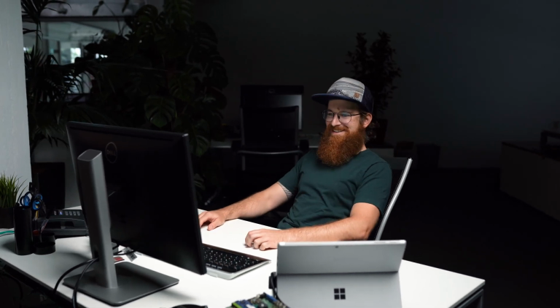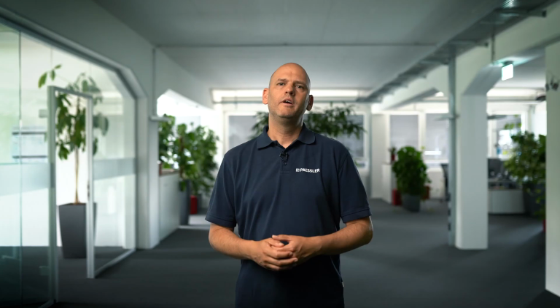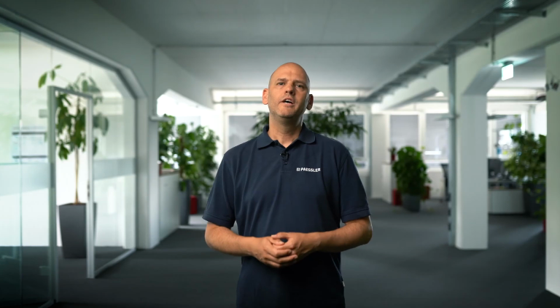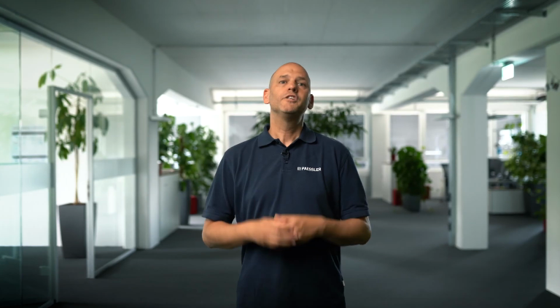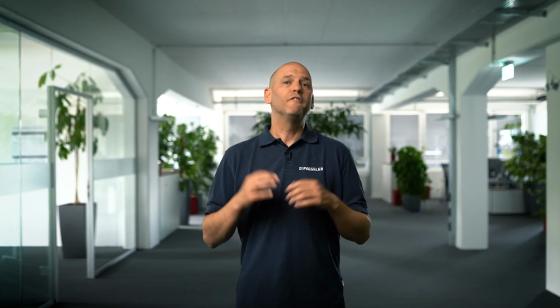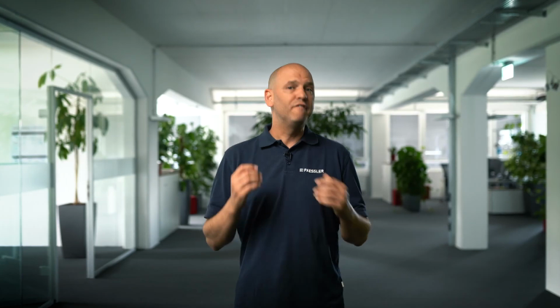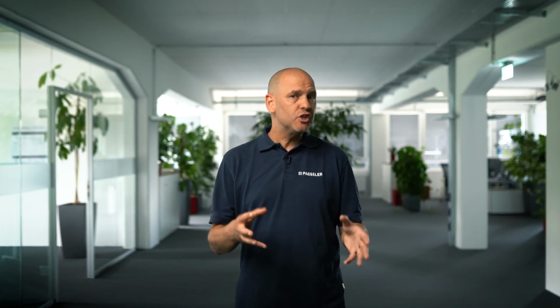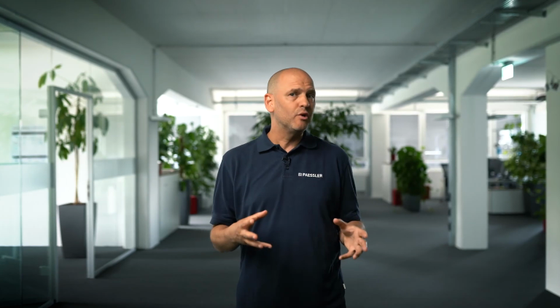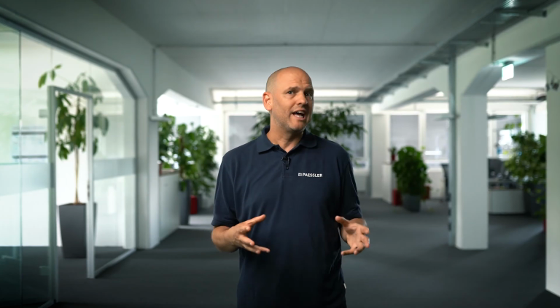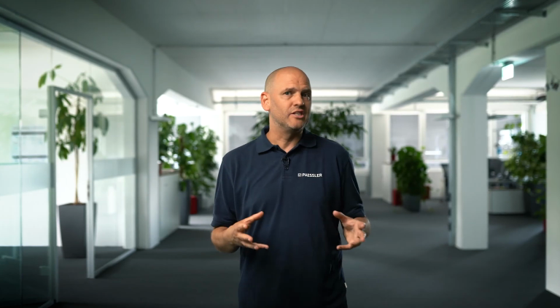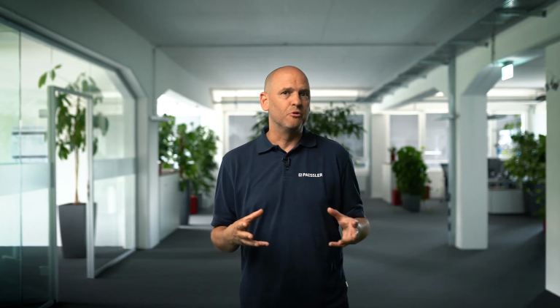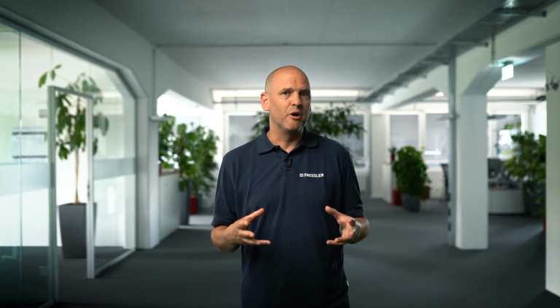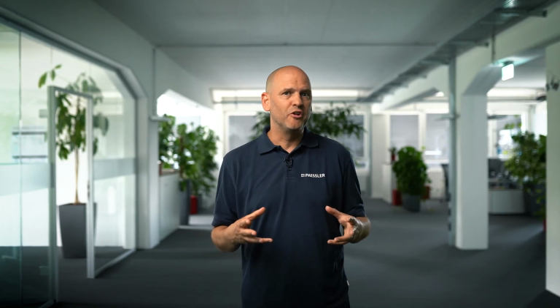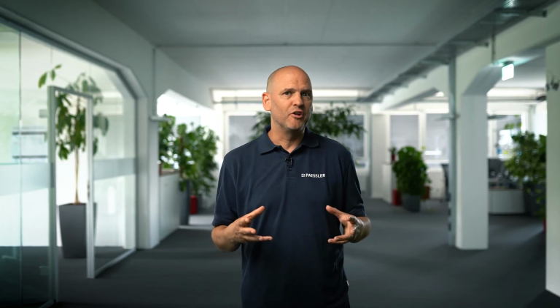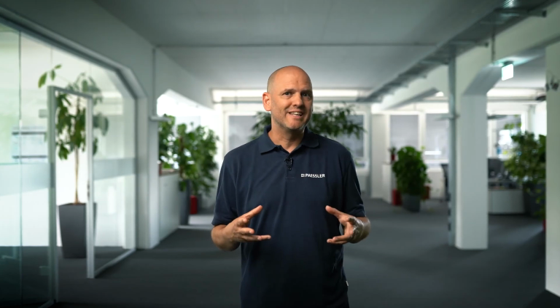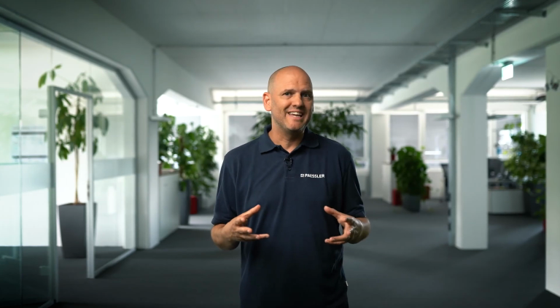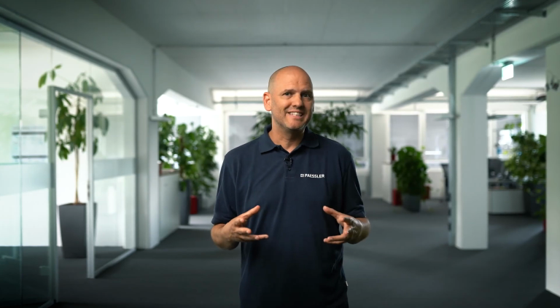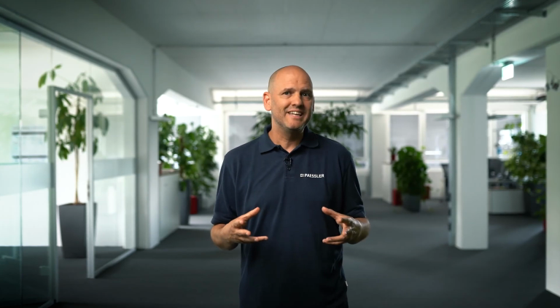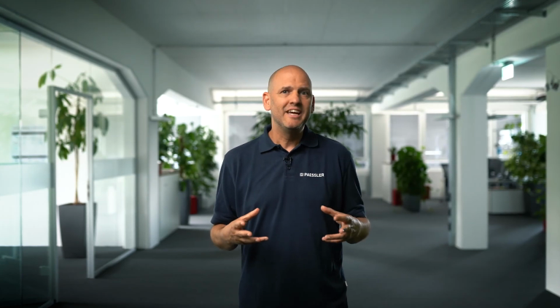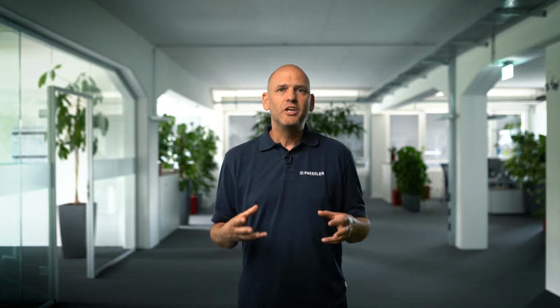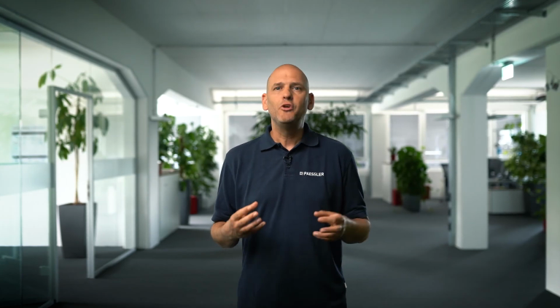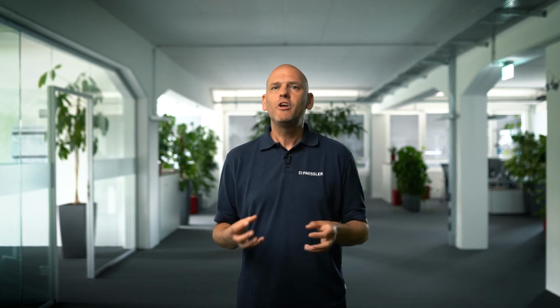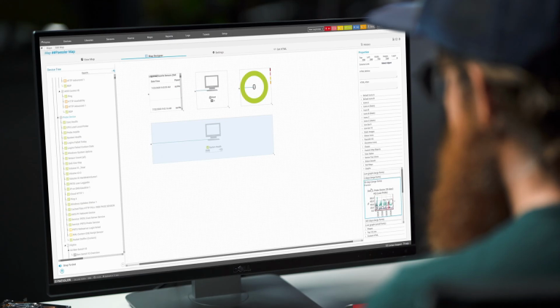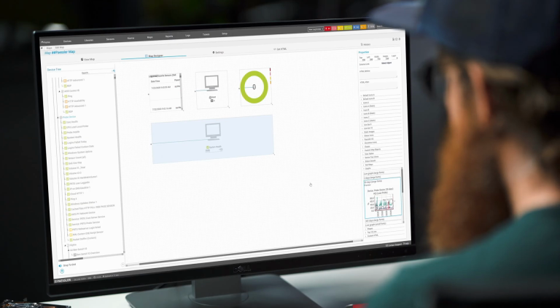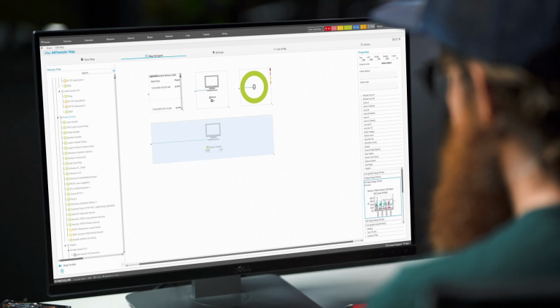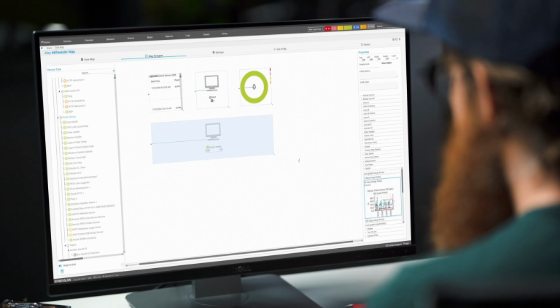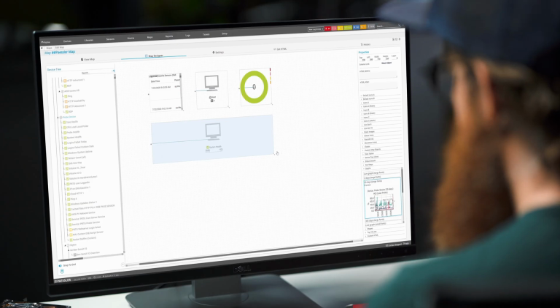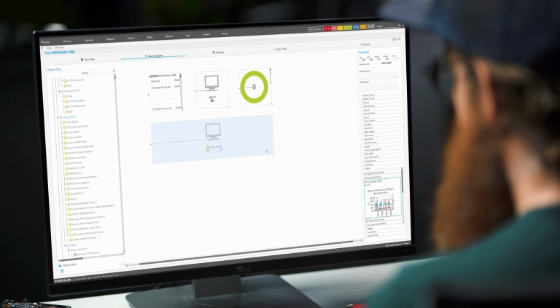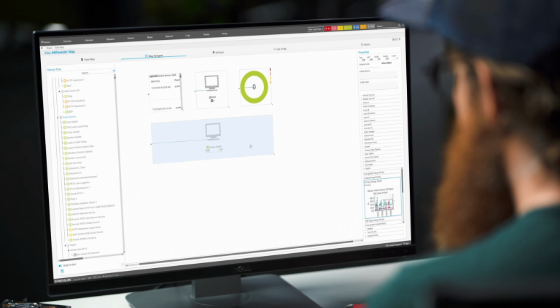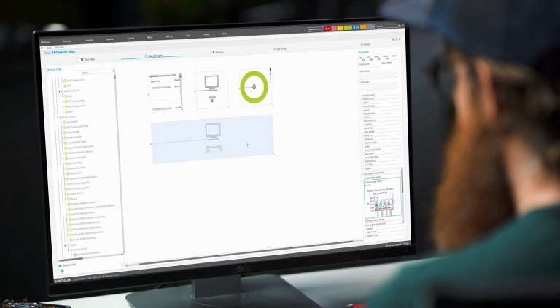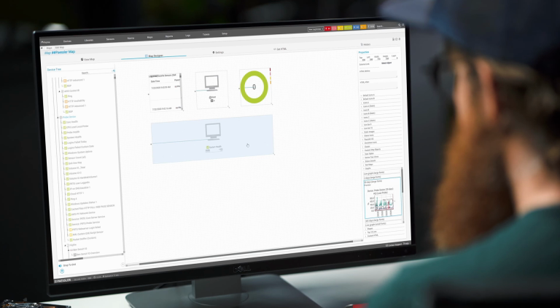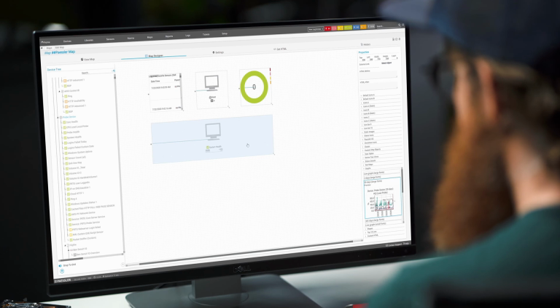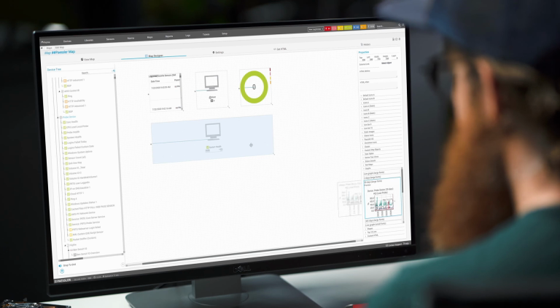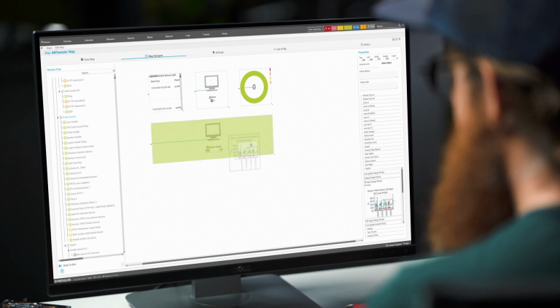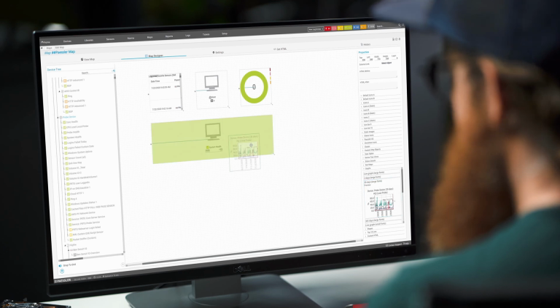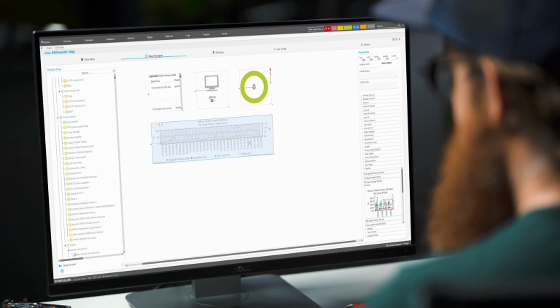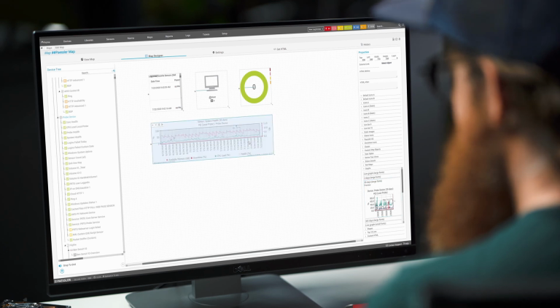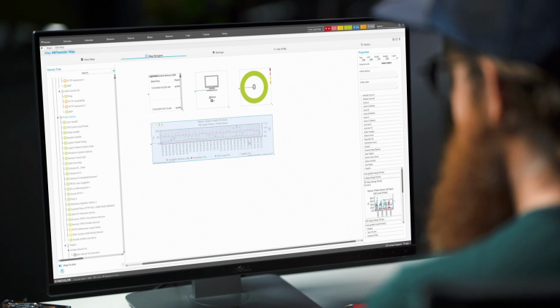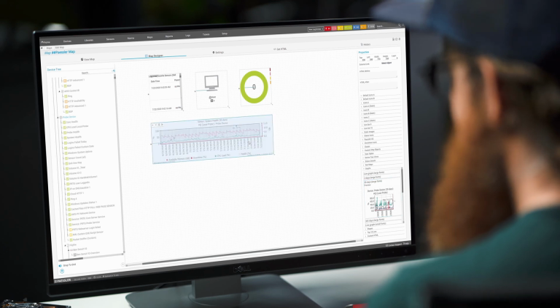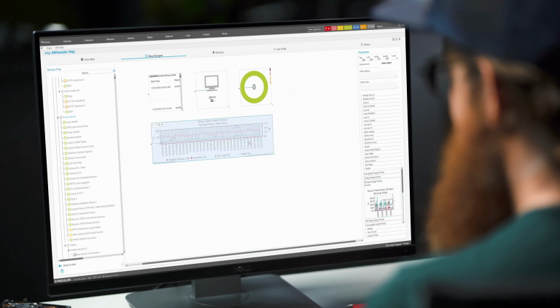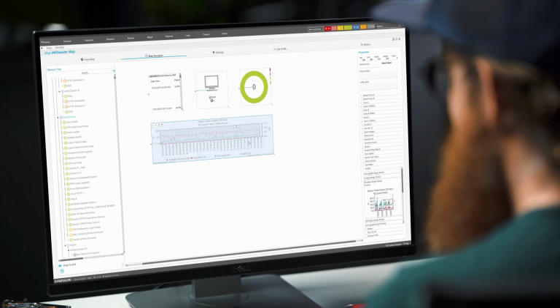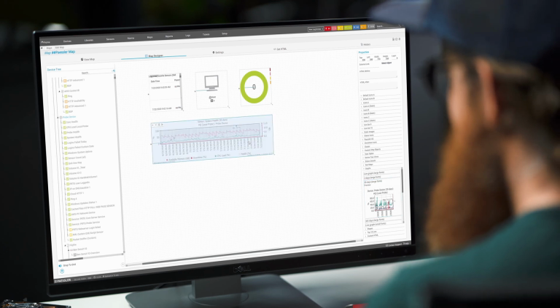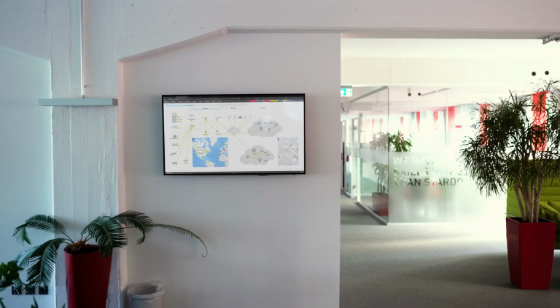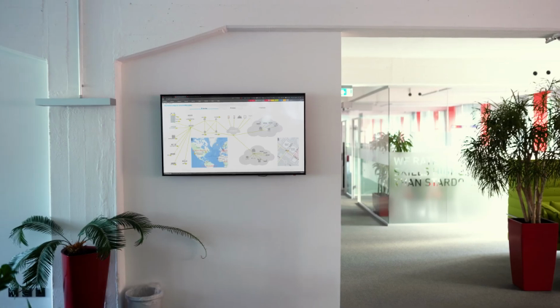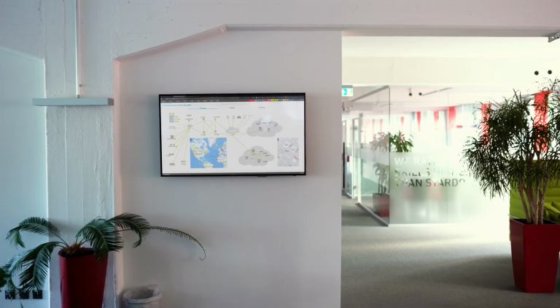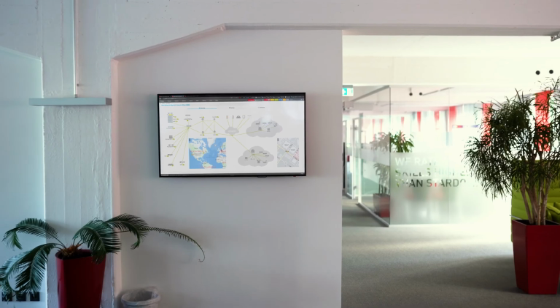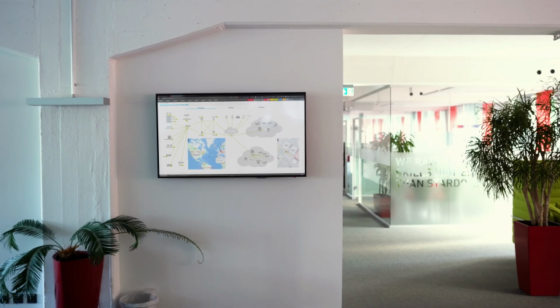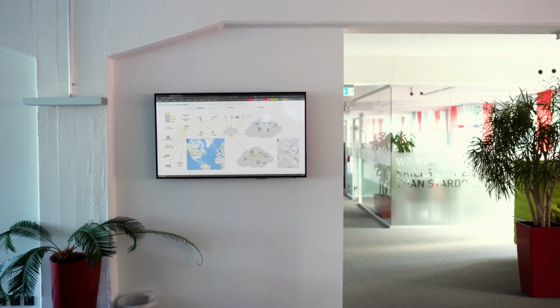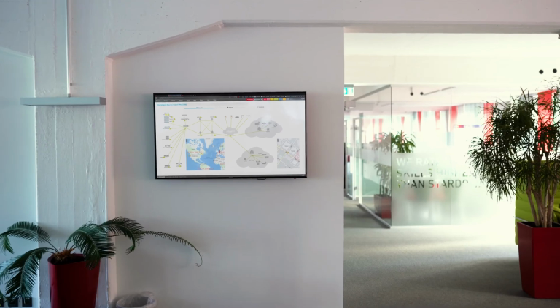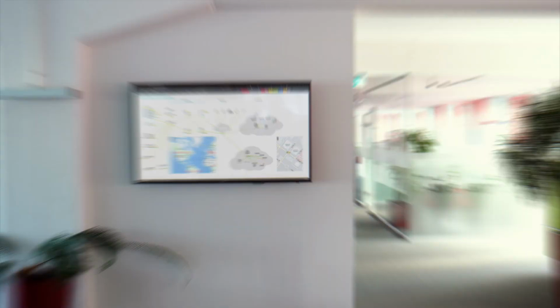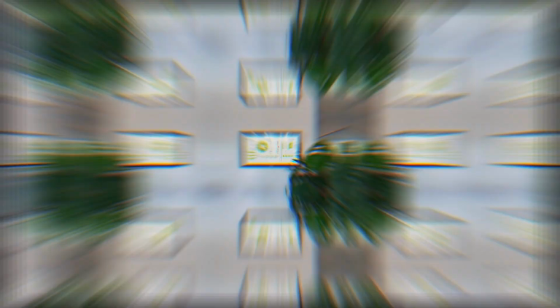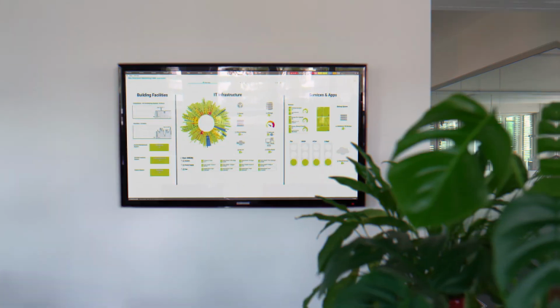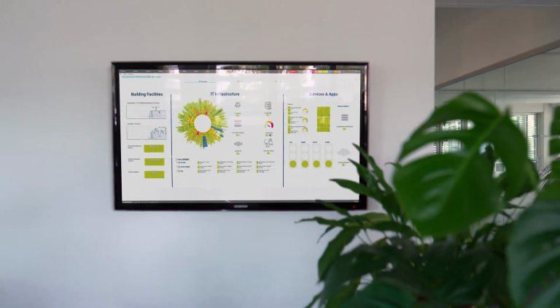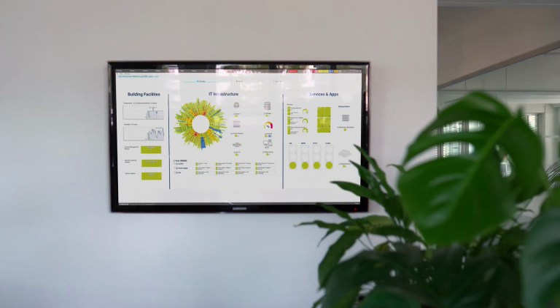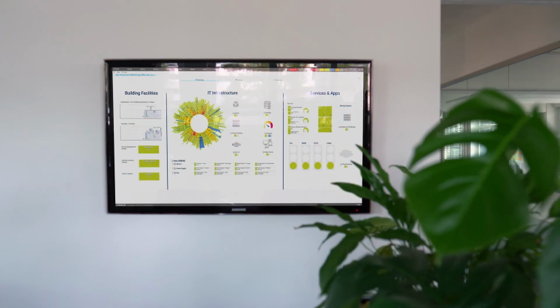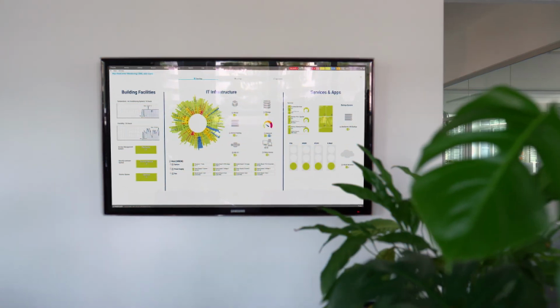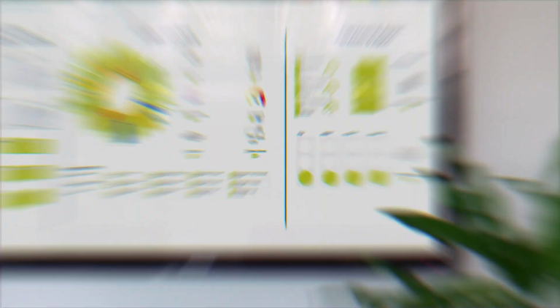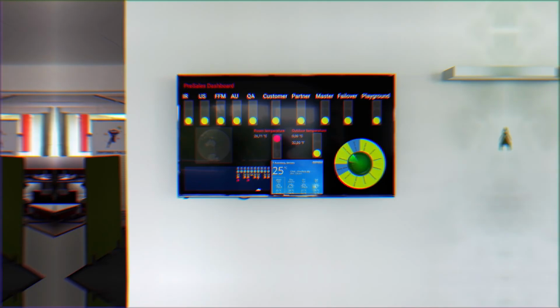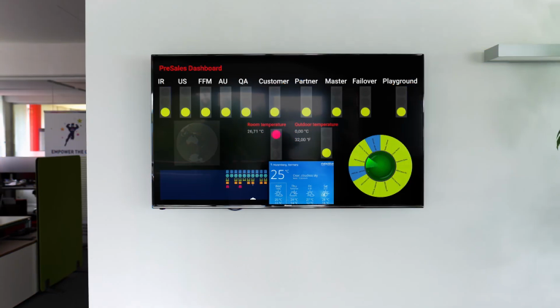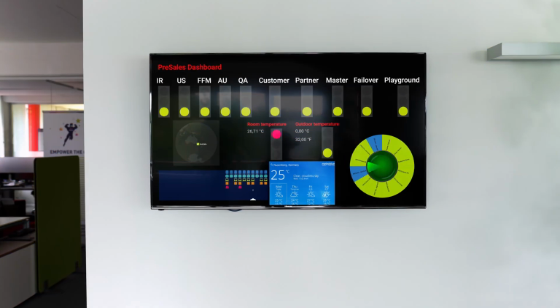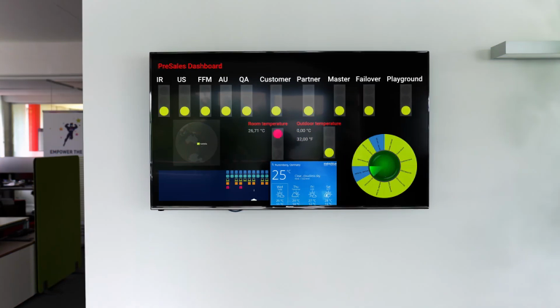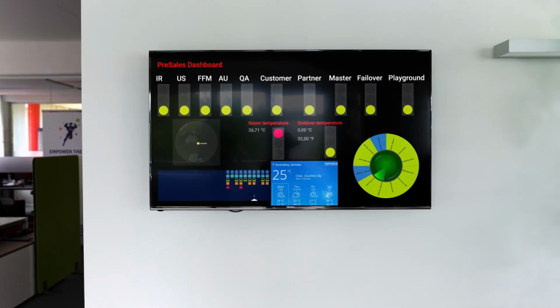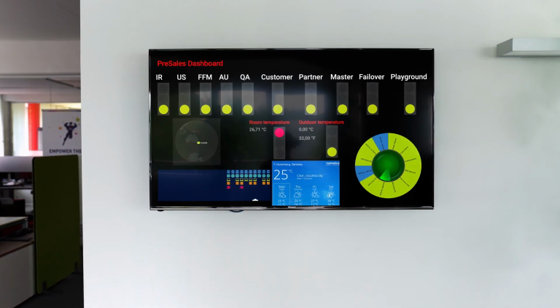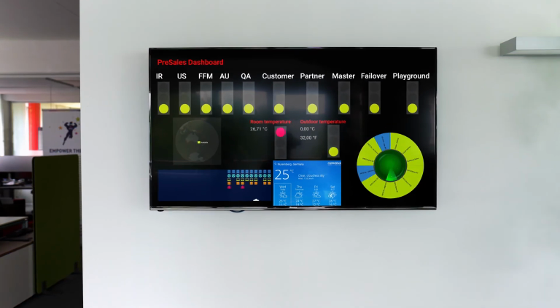To visualize your monitoring data, you can create your own dashboards or use one of the predefined maps and share them with your users or your management.